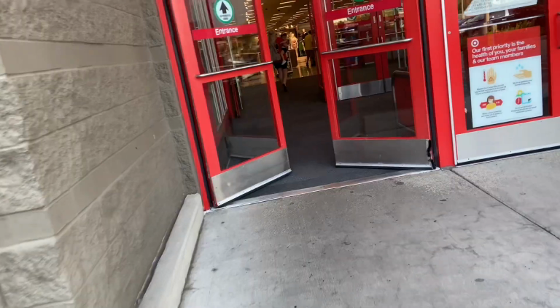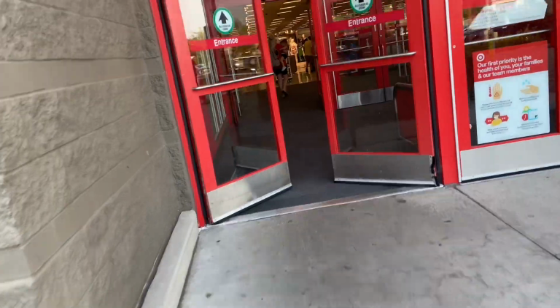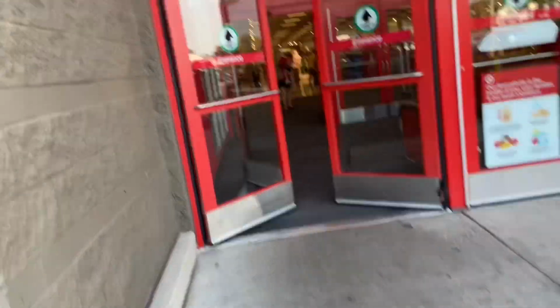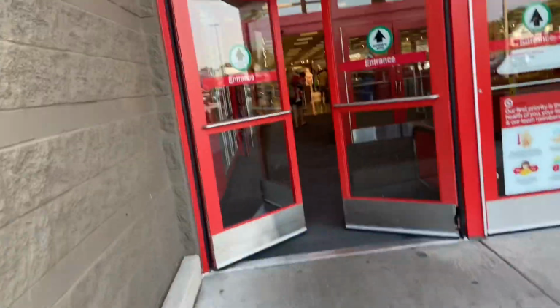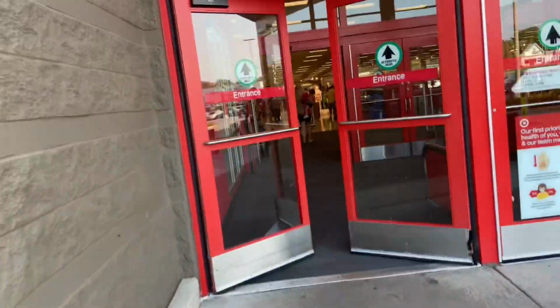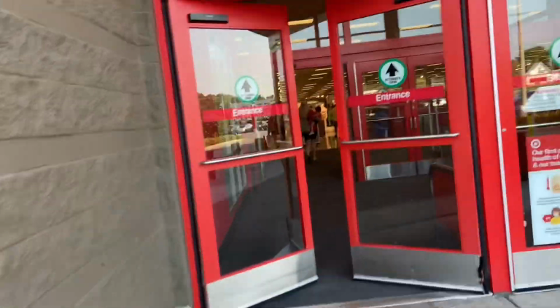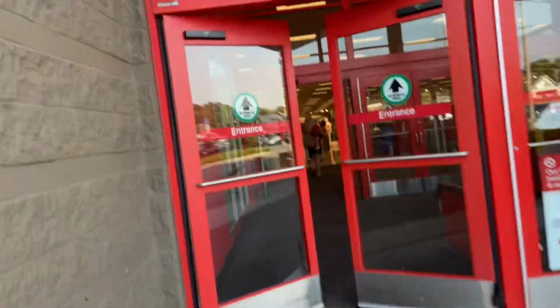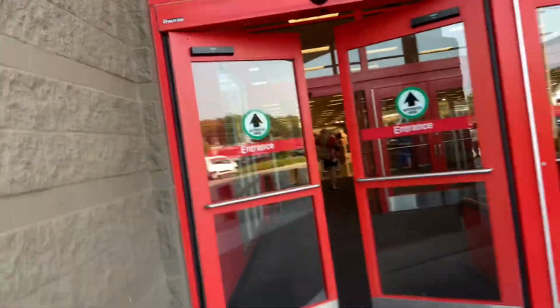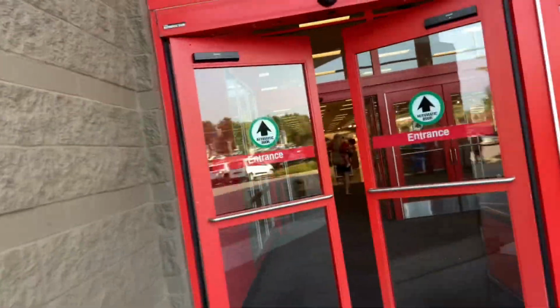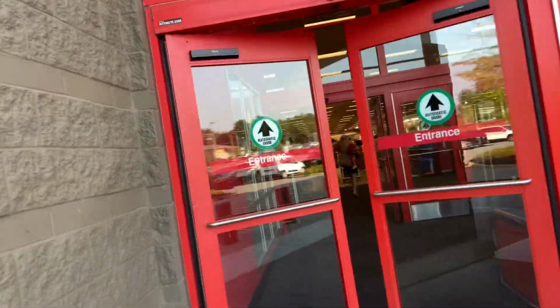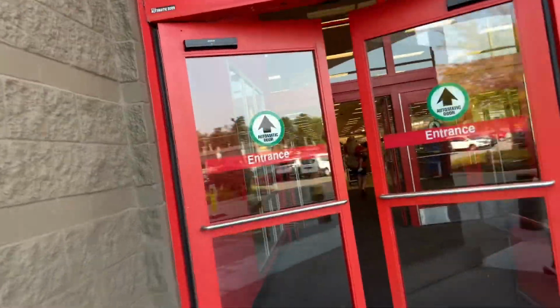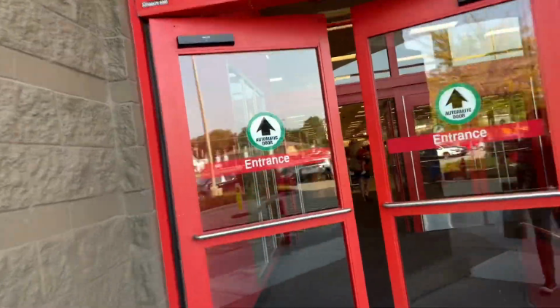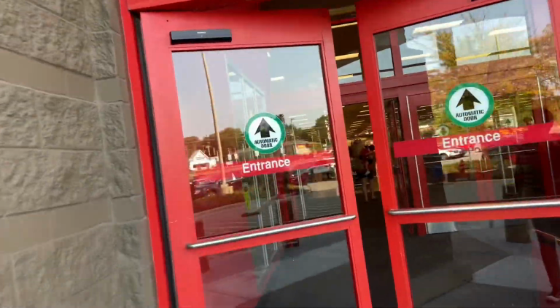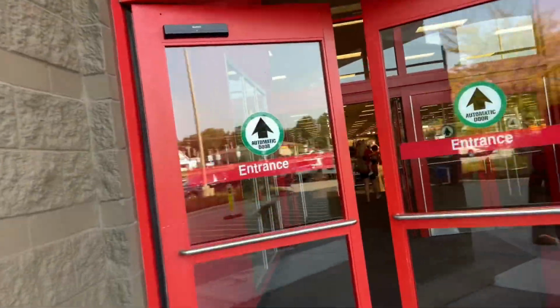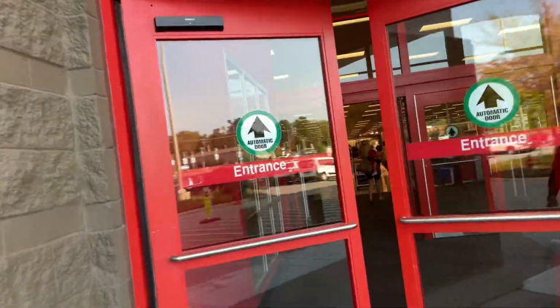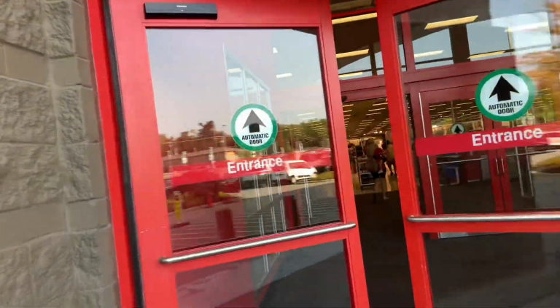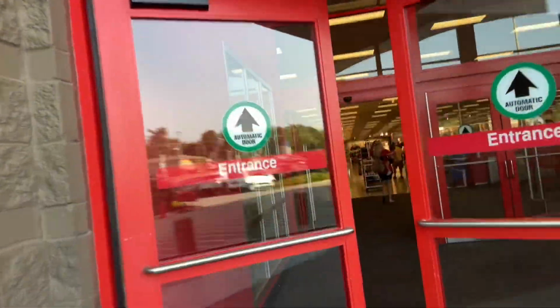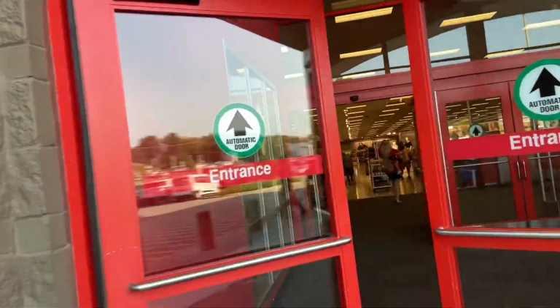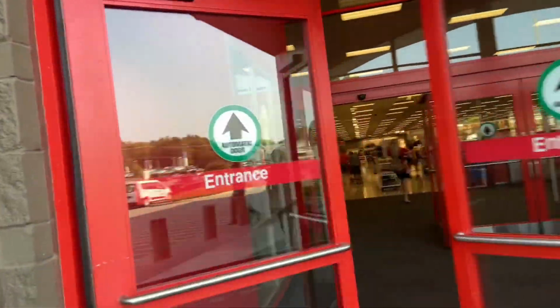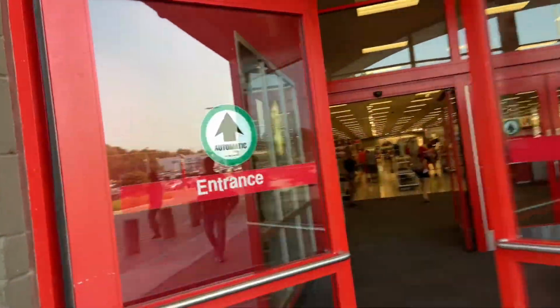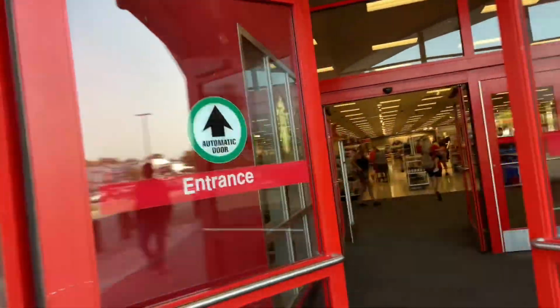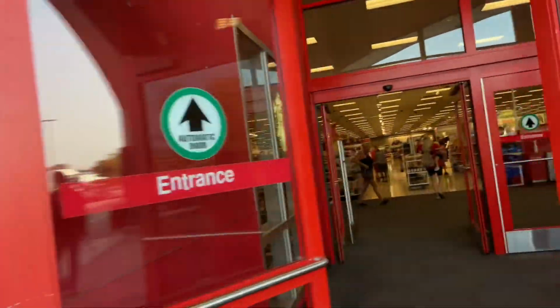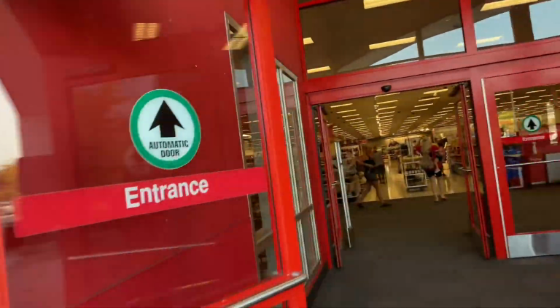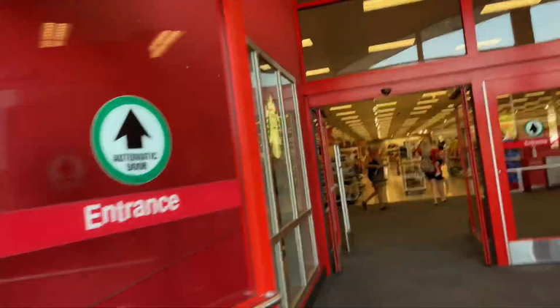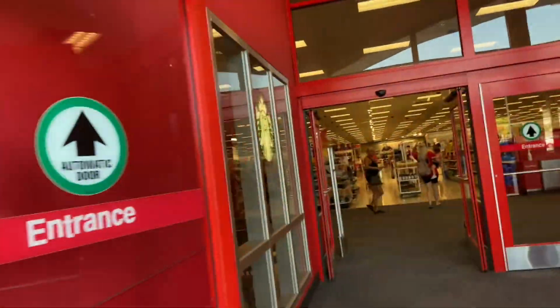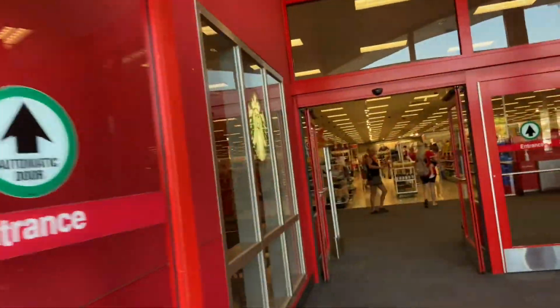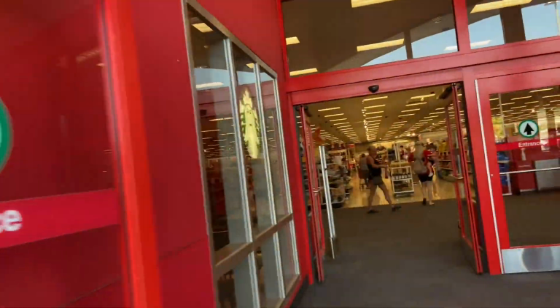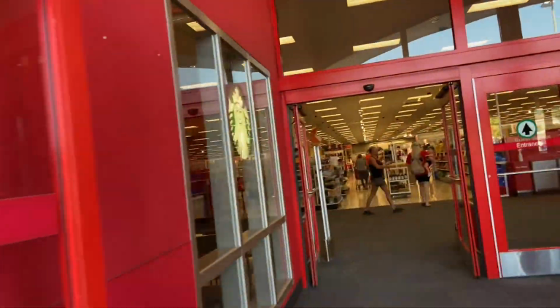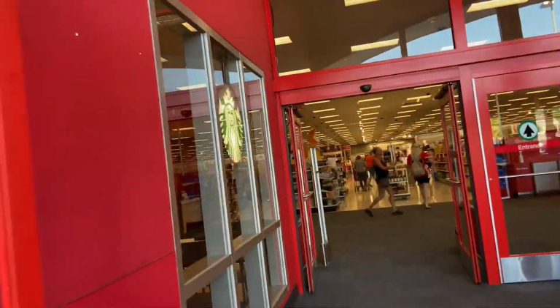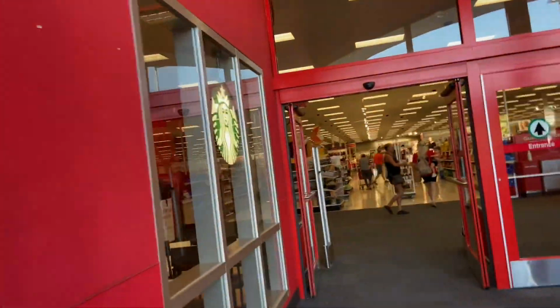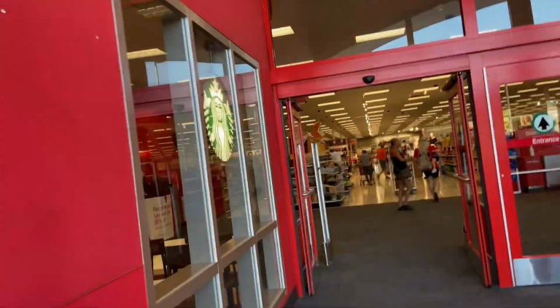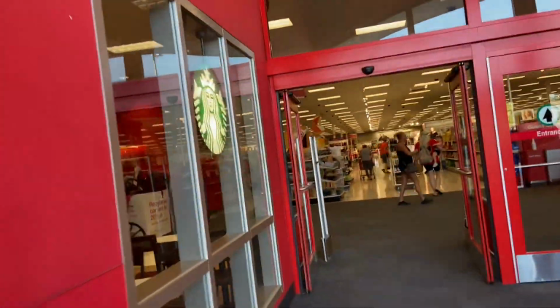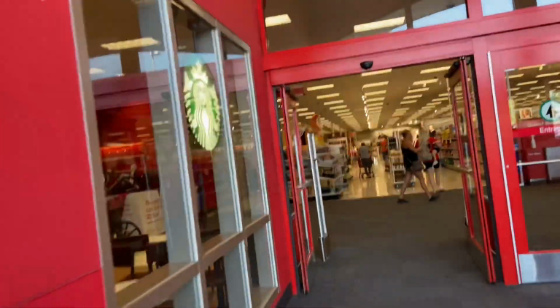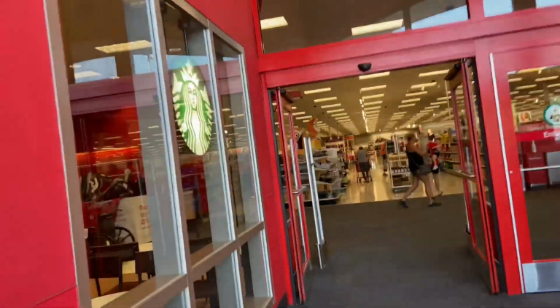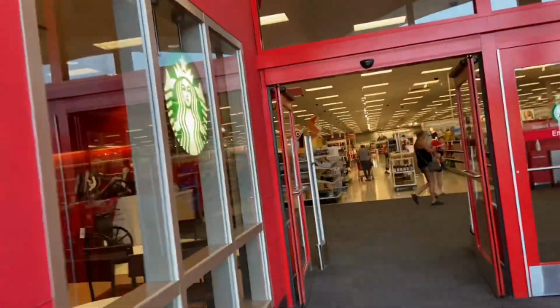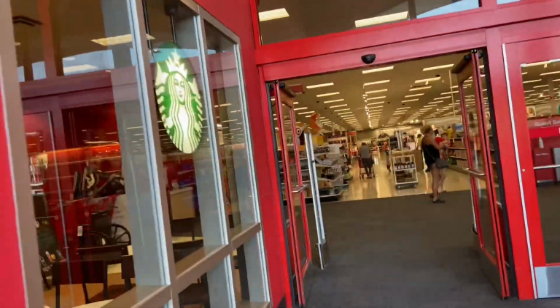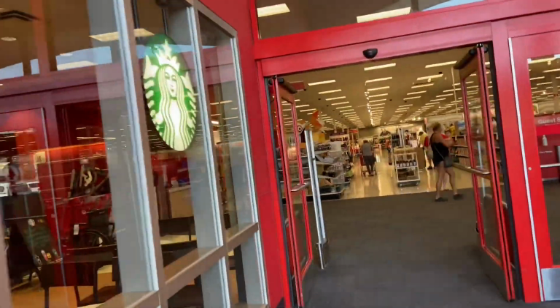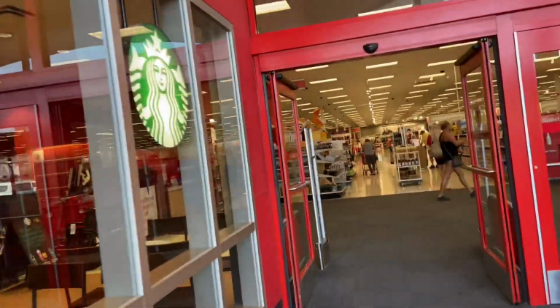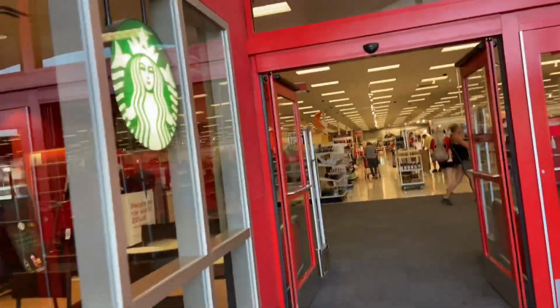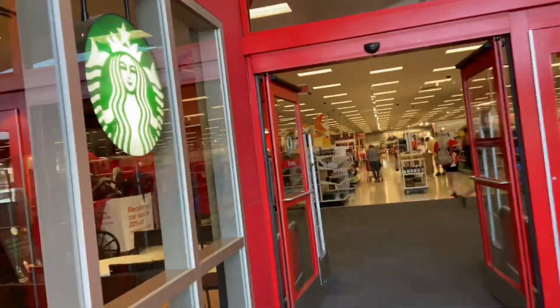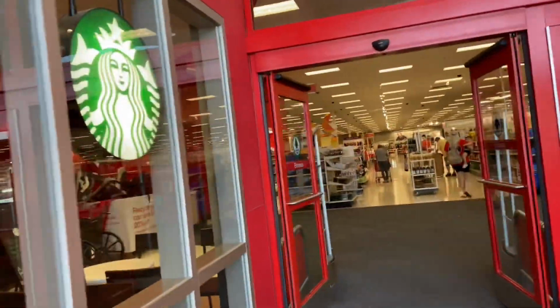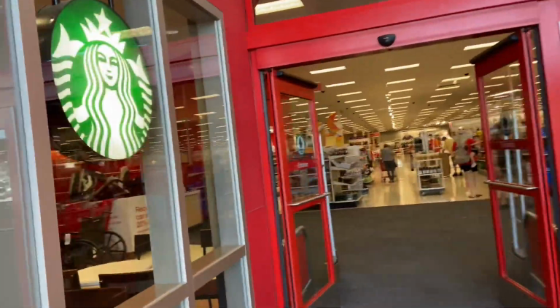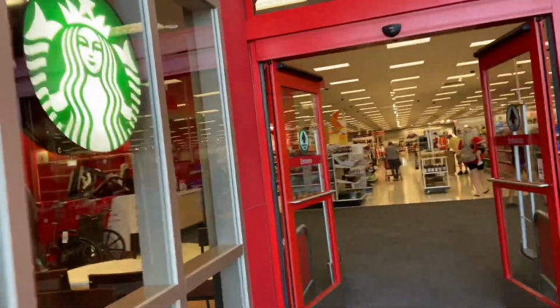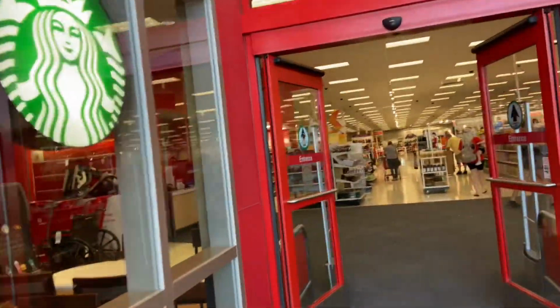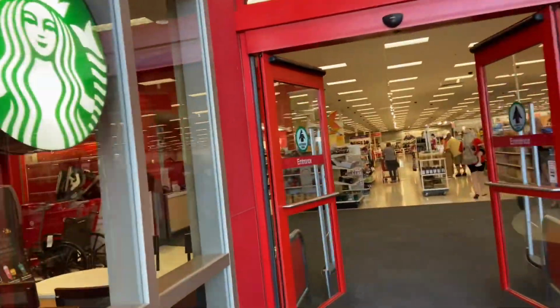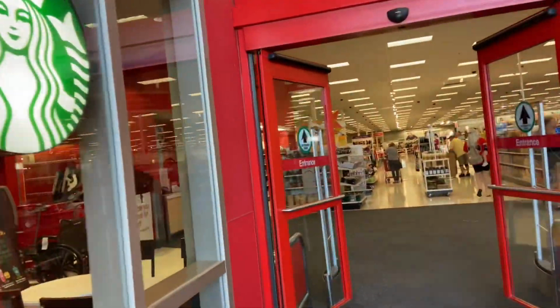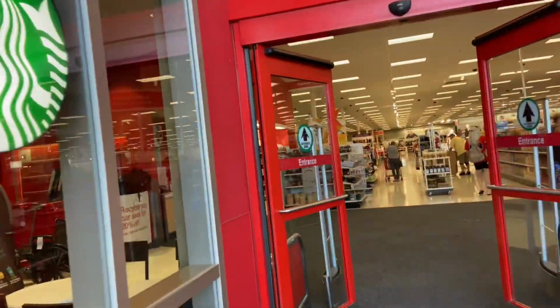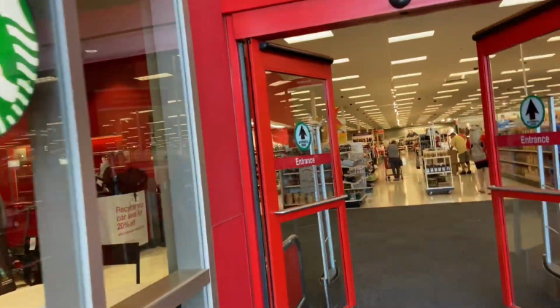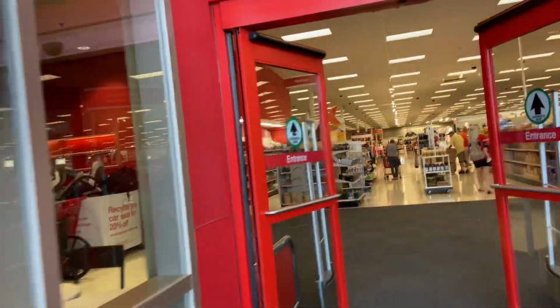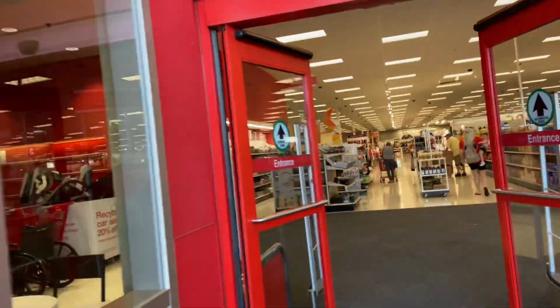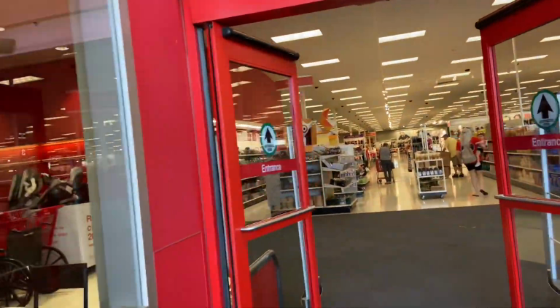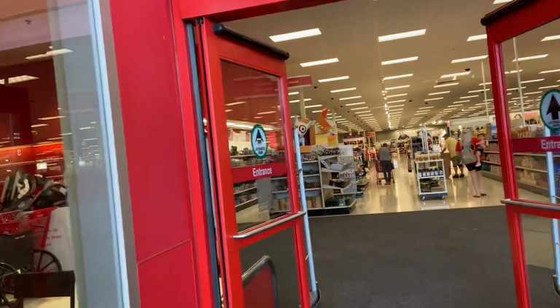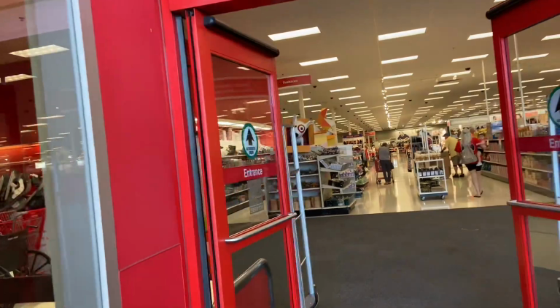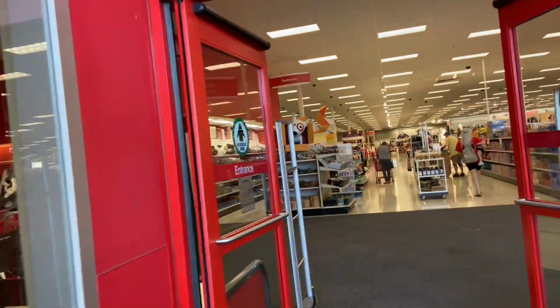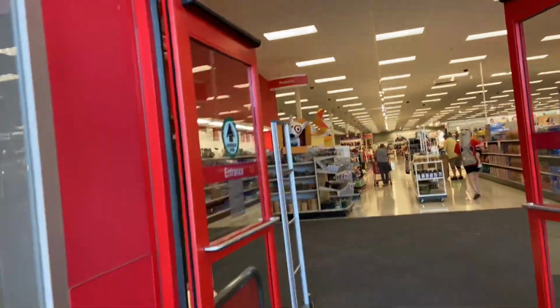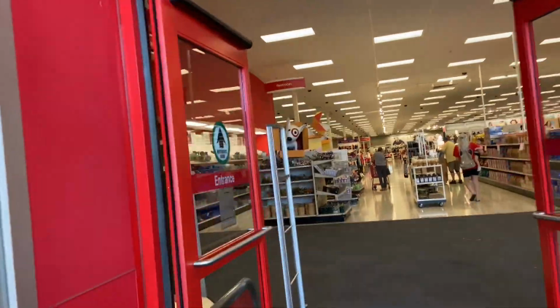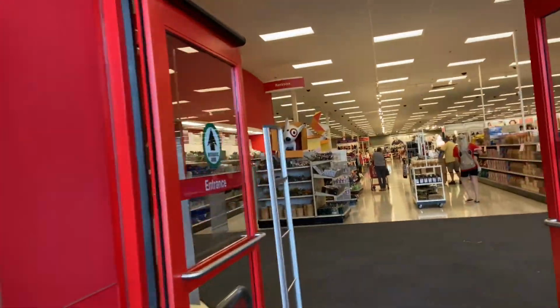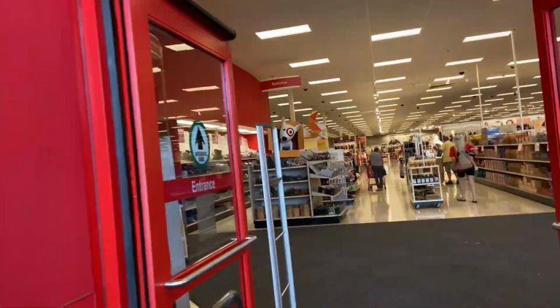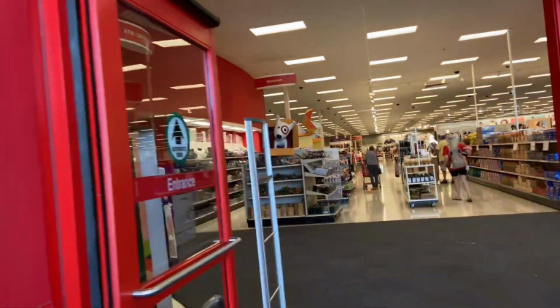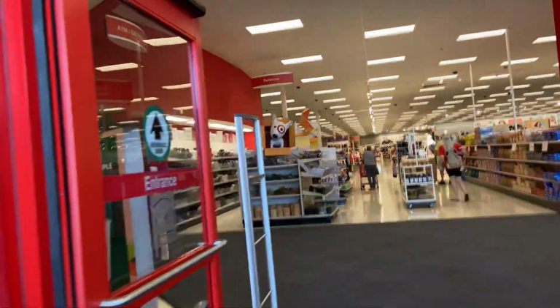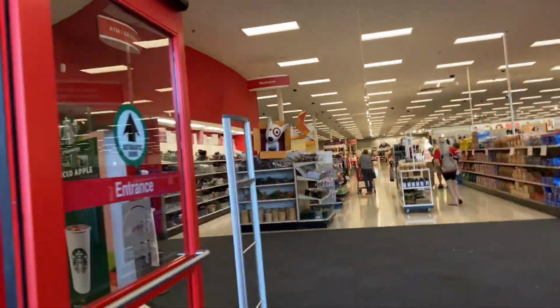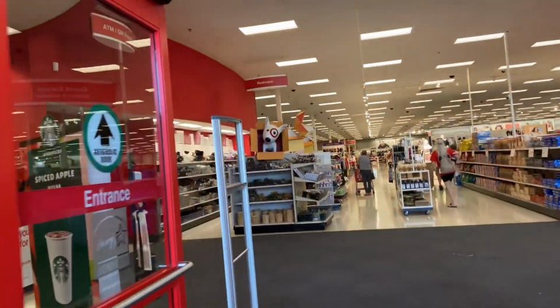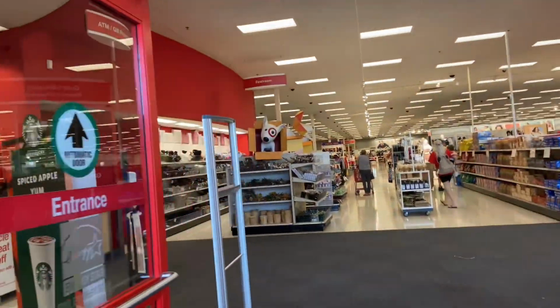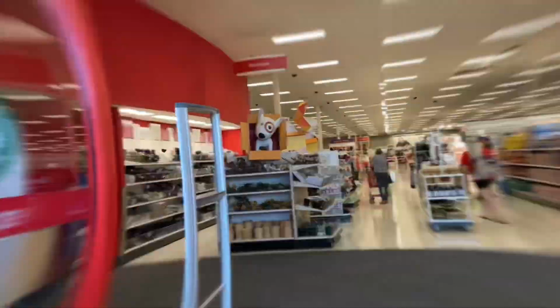Hey everybody, welcome back to Shopping with G. We are headed into Target to the dollar spot. Let's go.